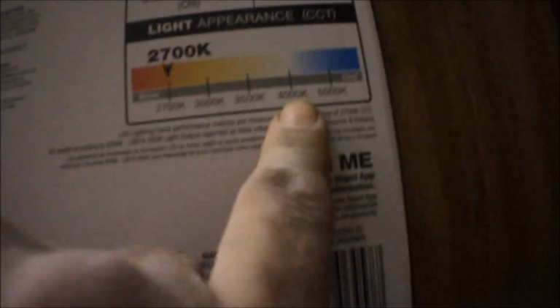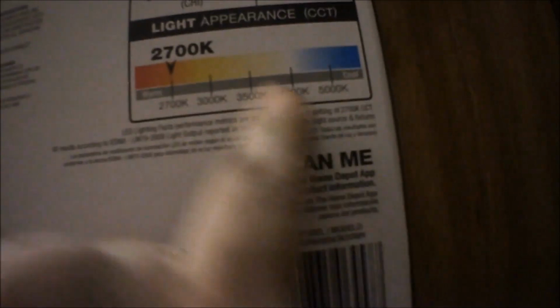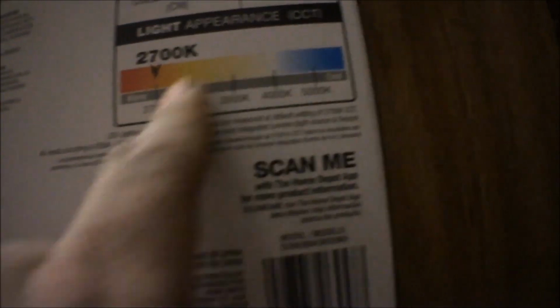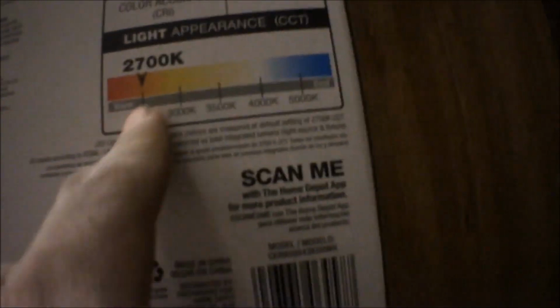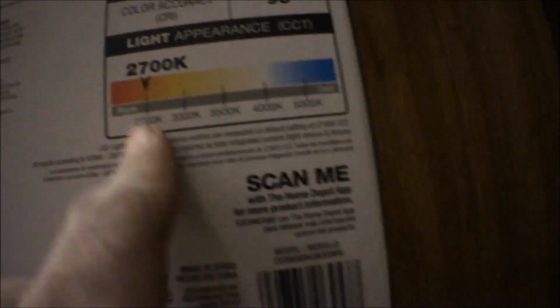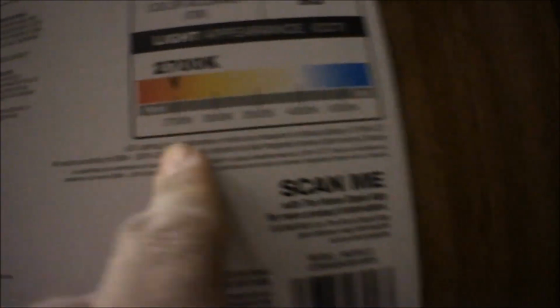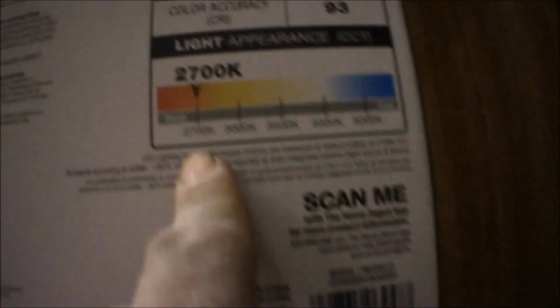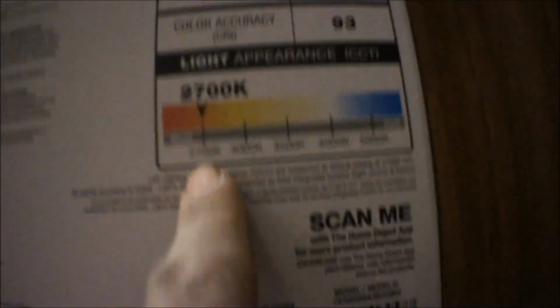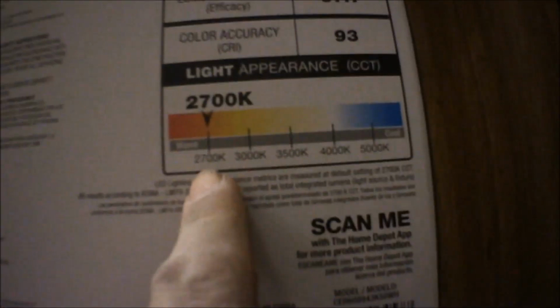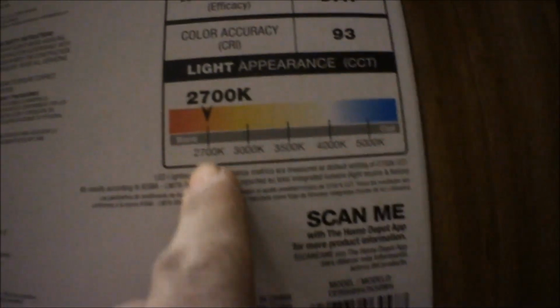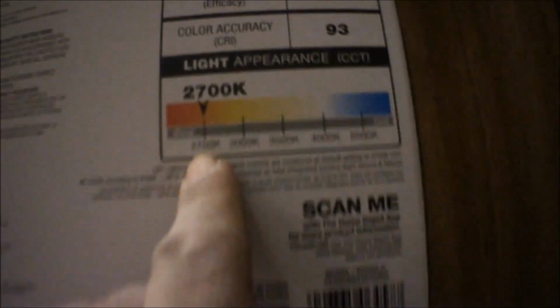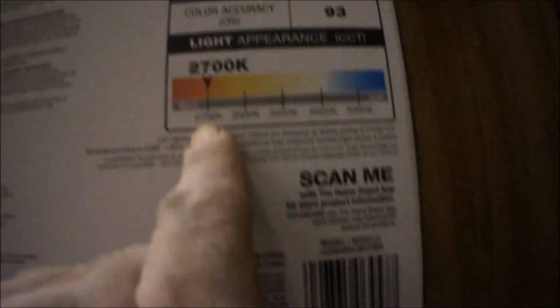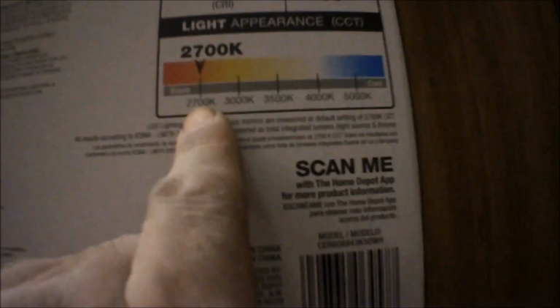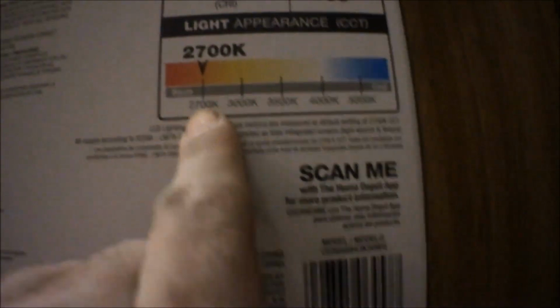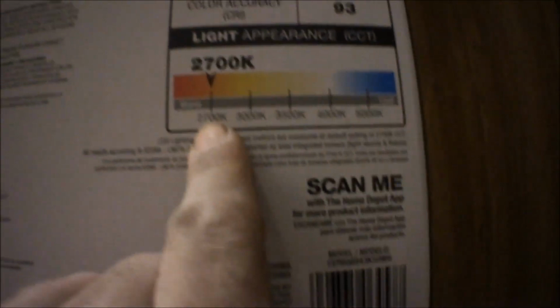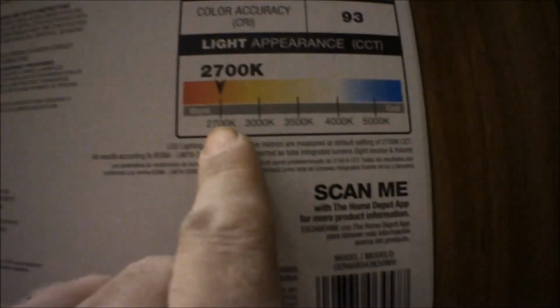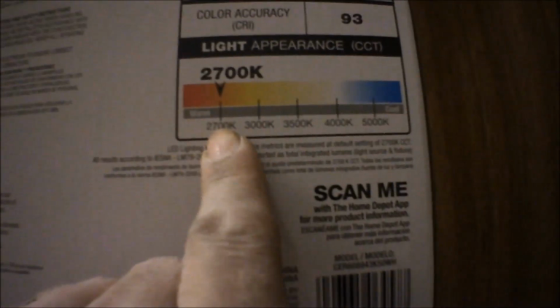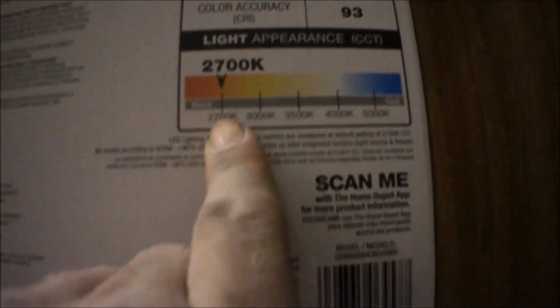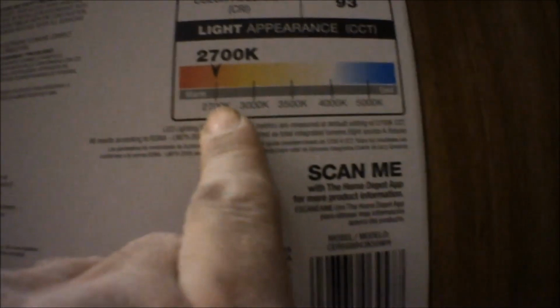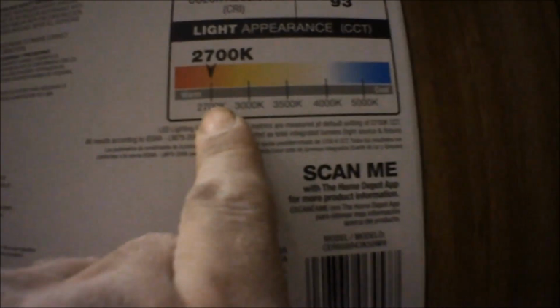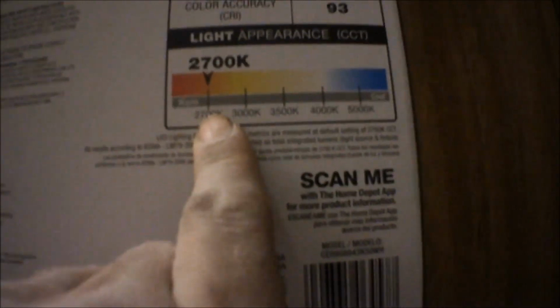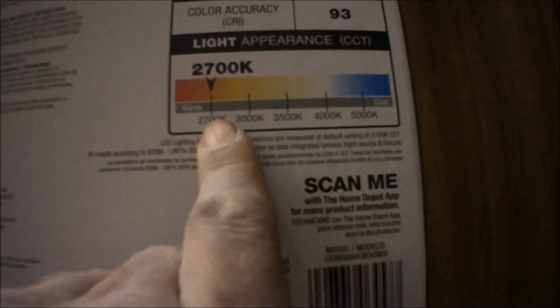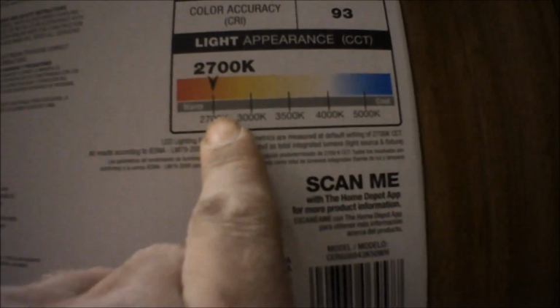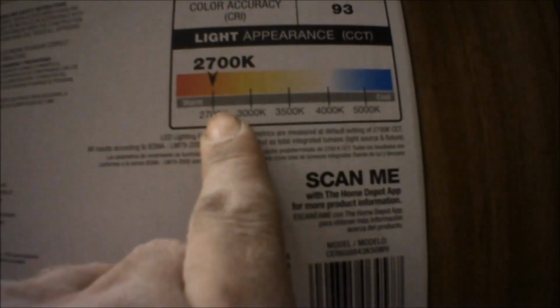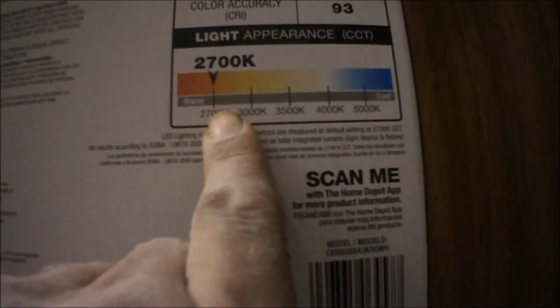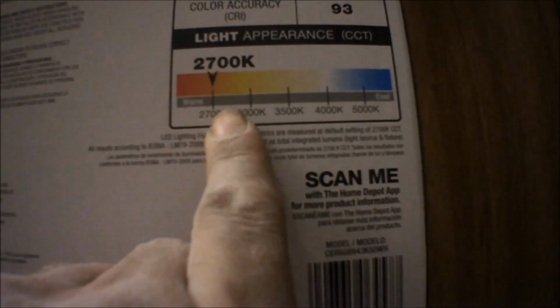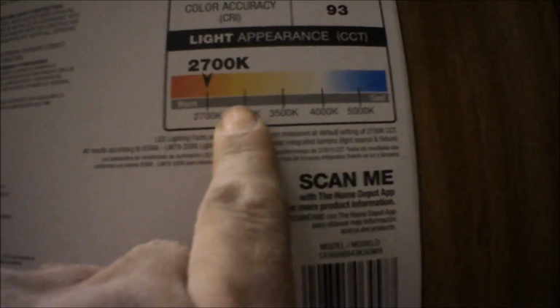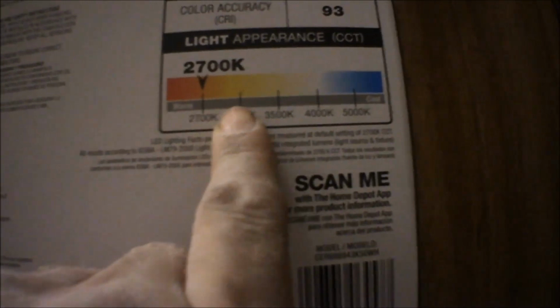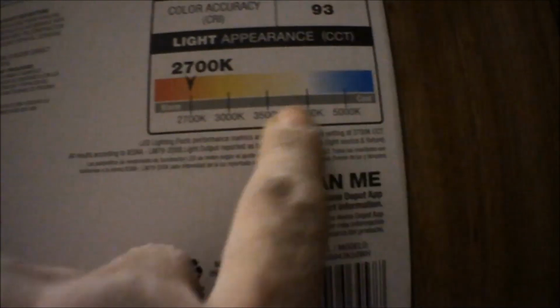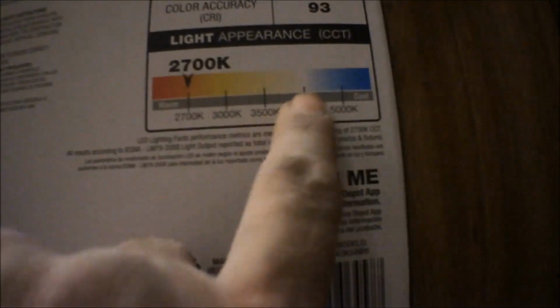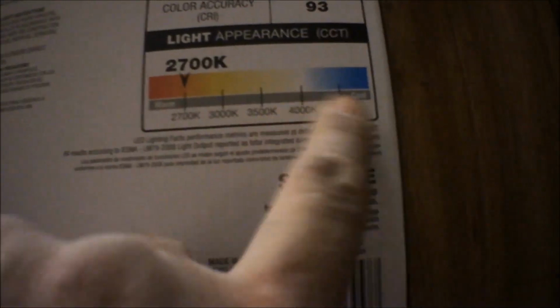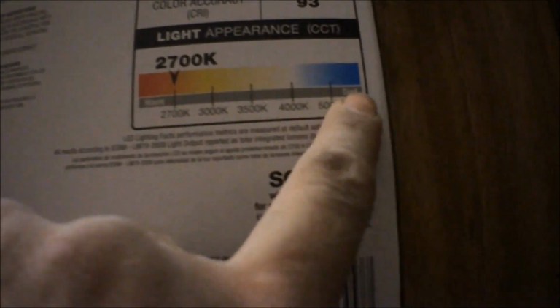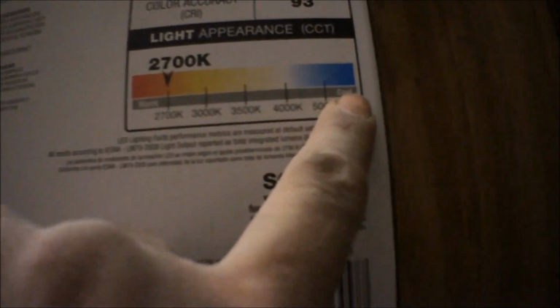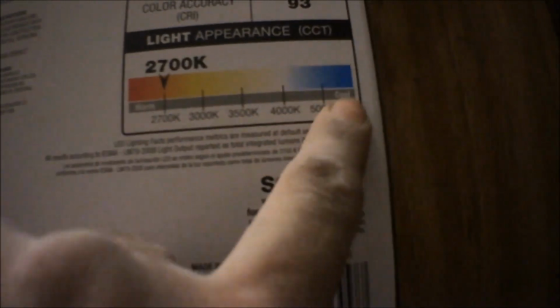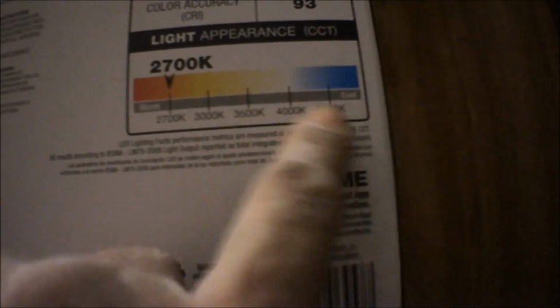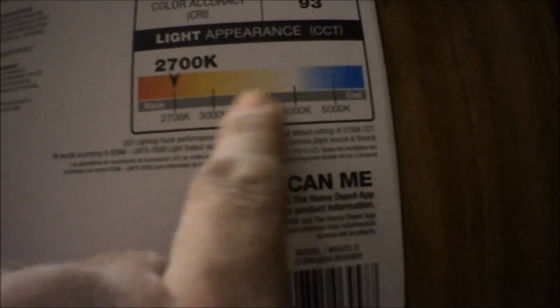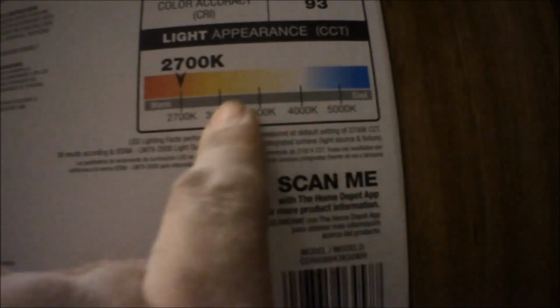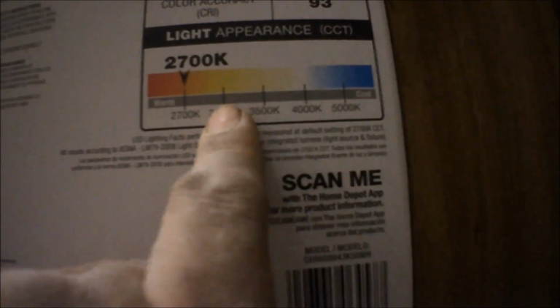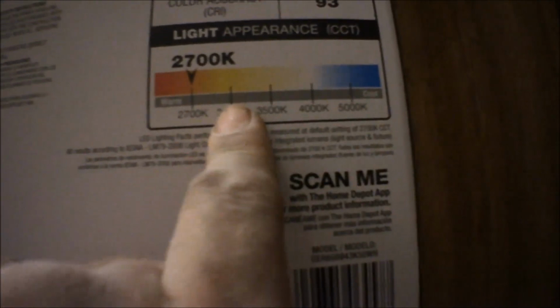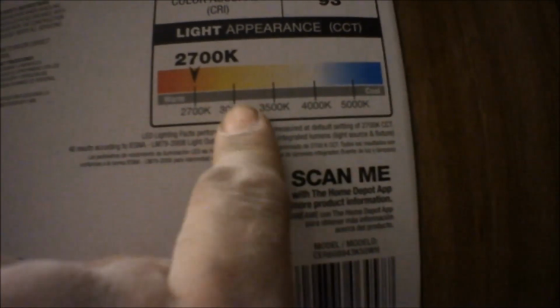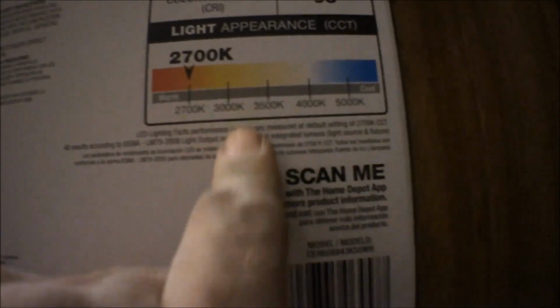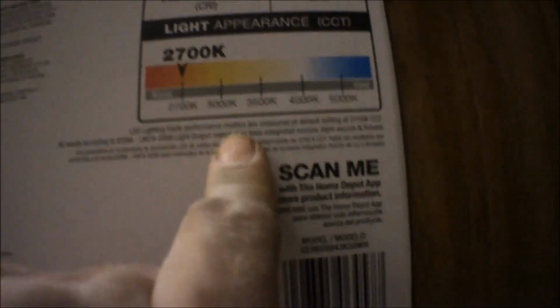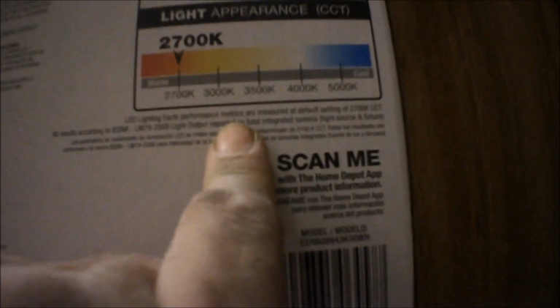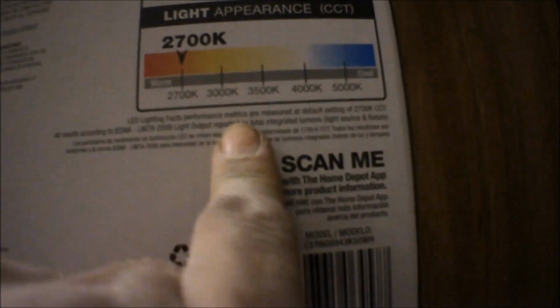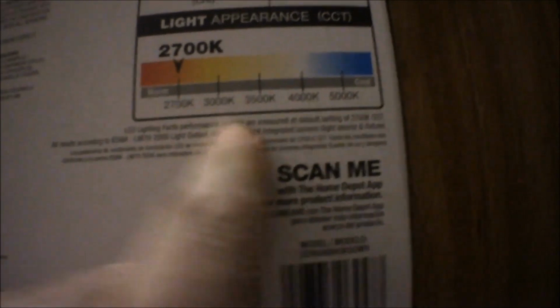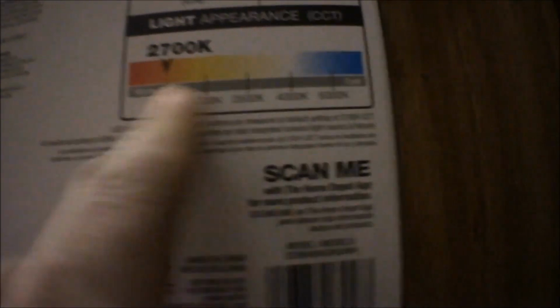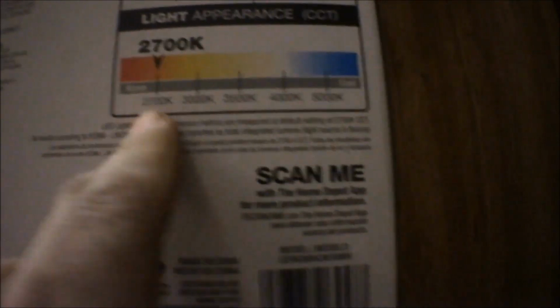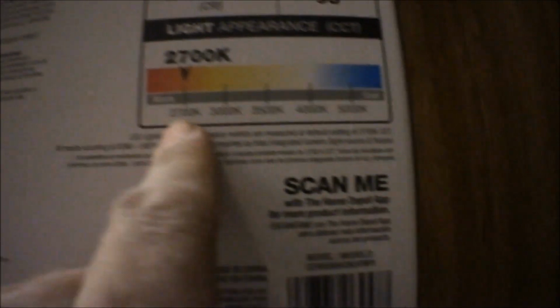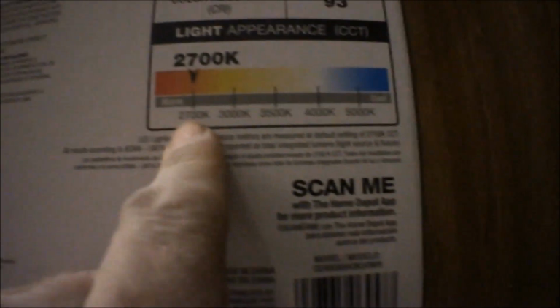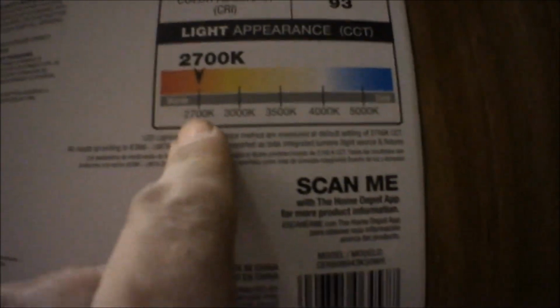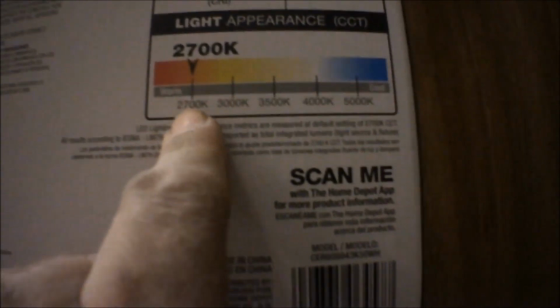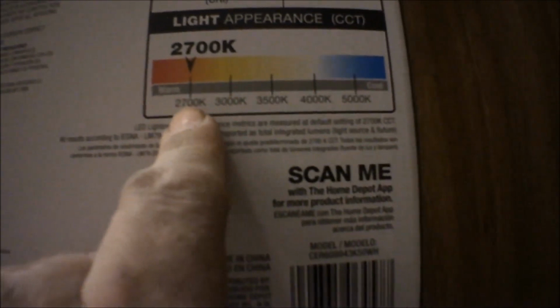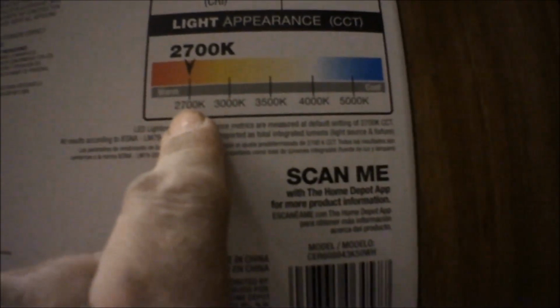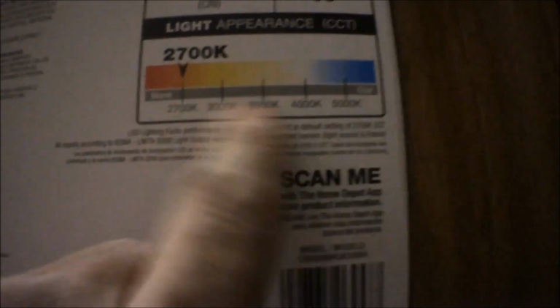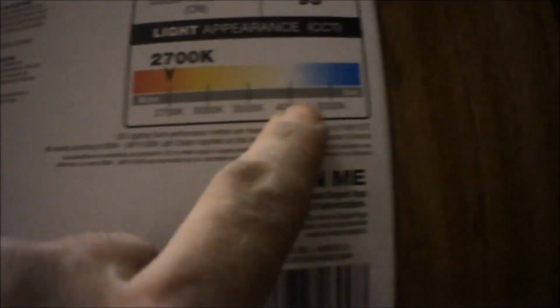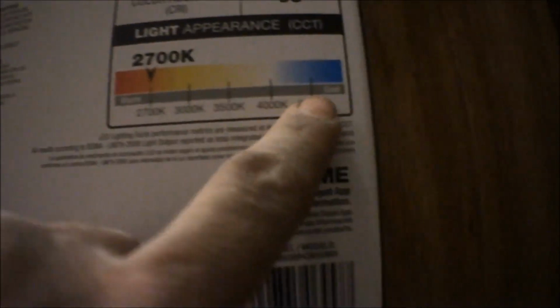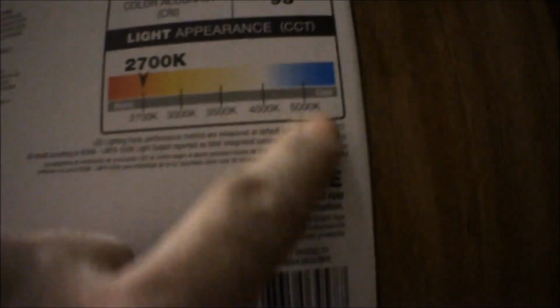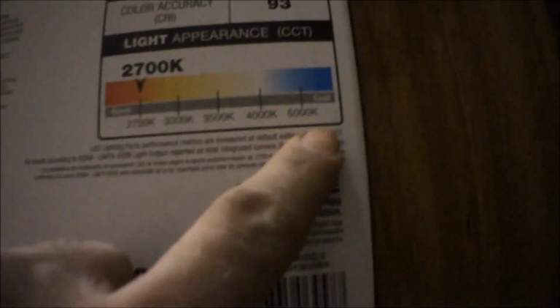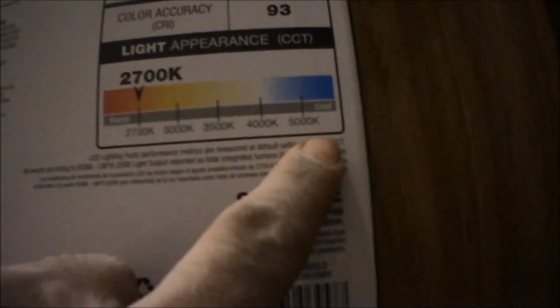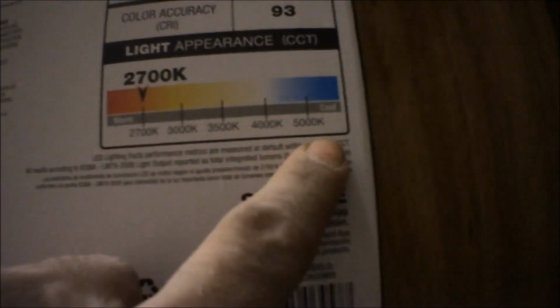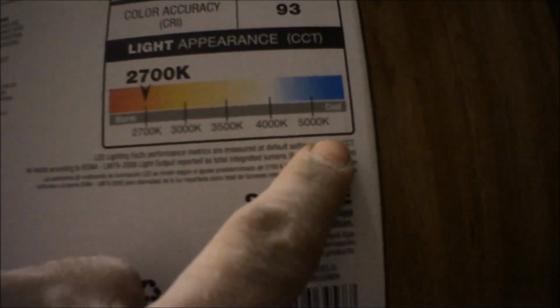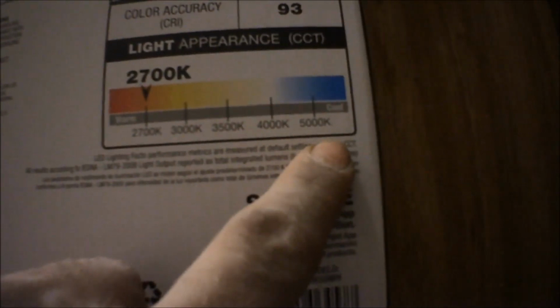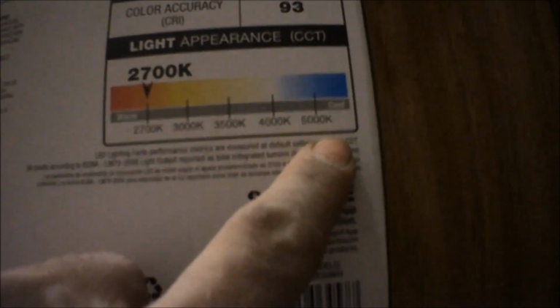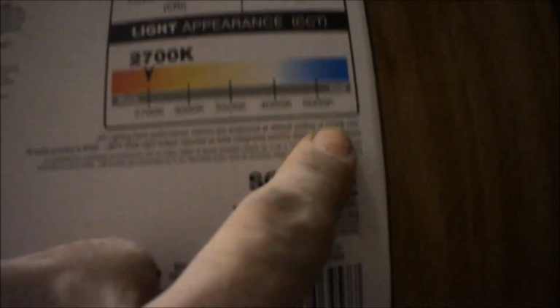Again, you can adjust the appearance of the color from 2700K all the way up to 5000K.